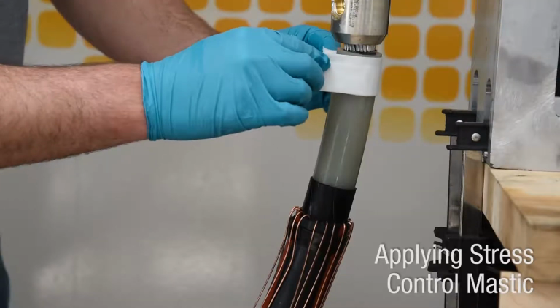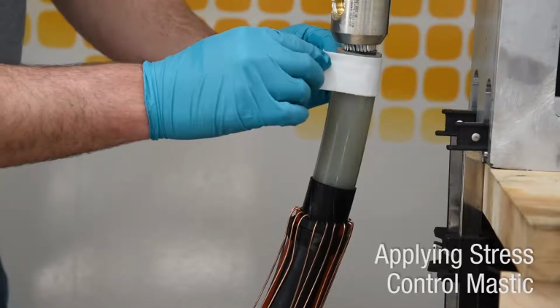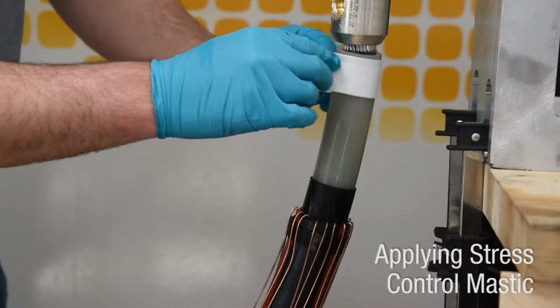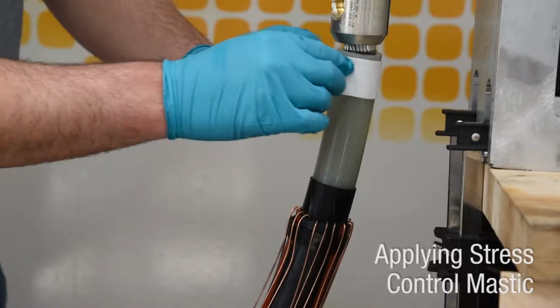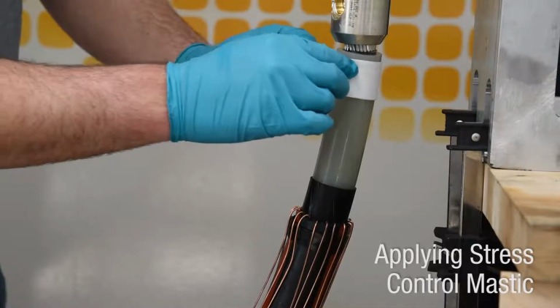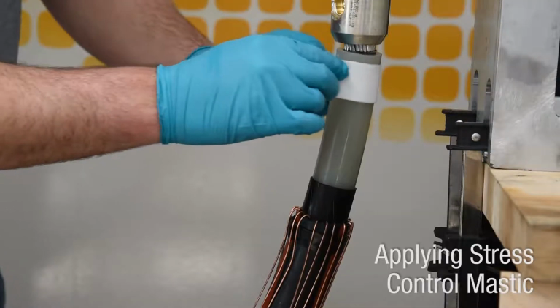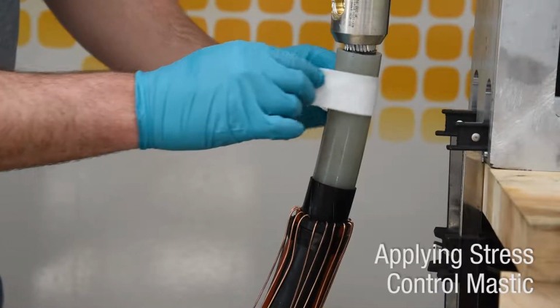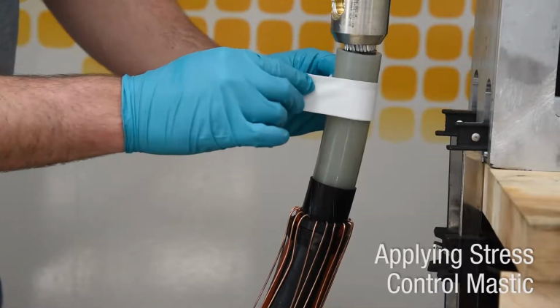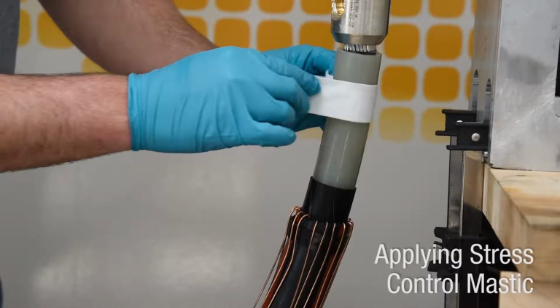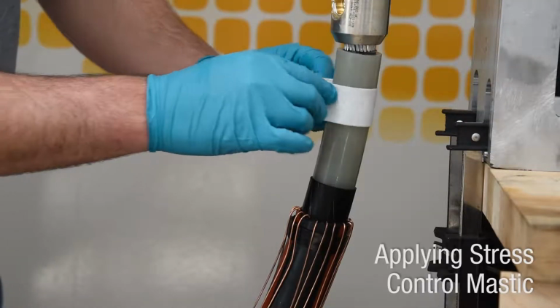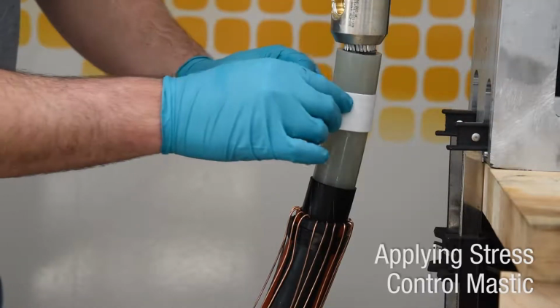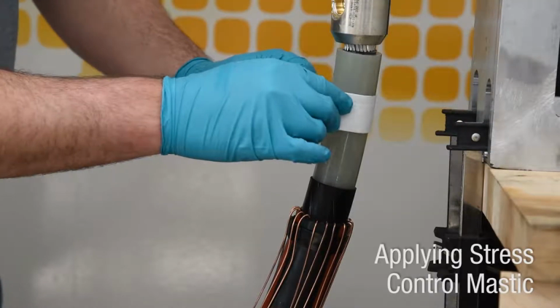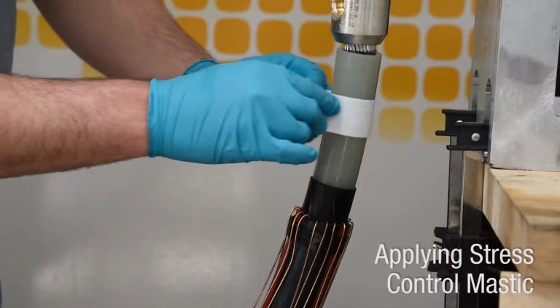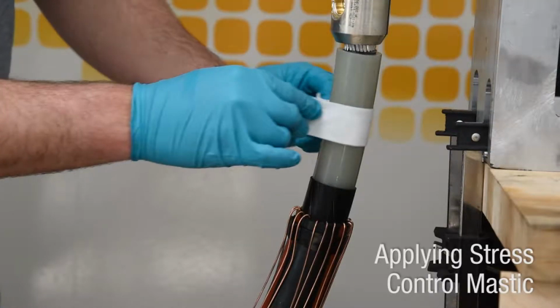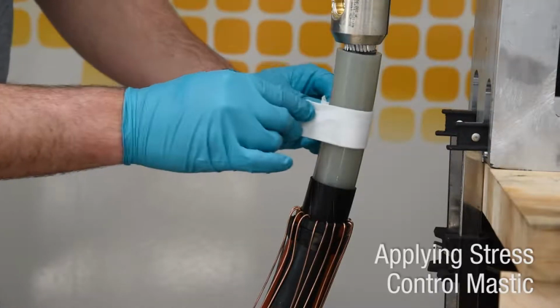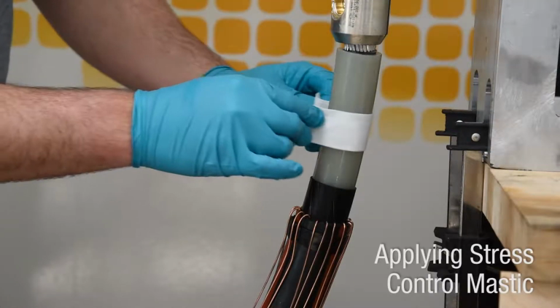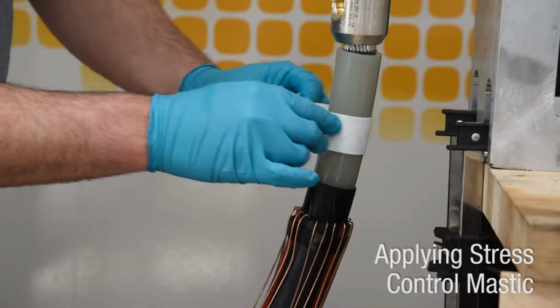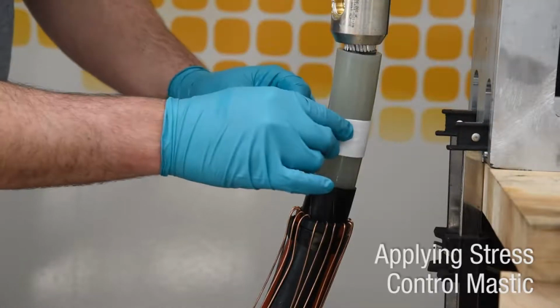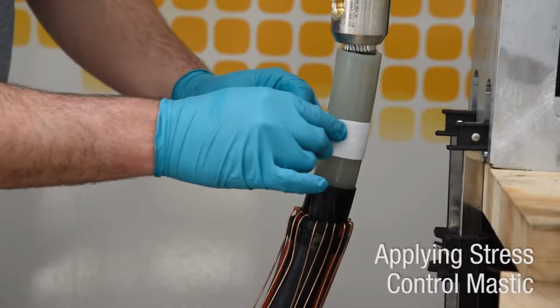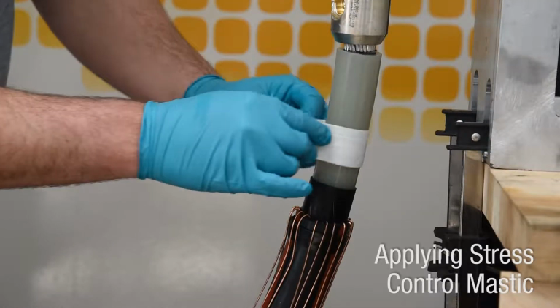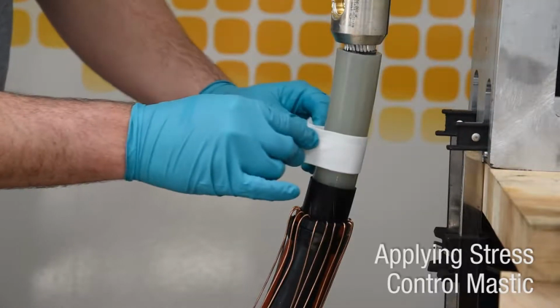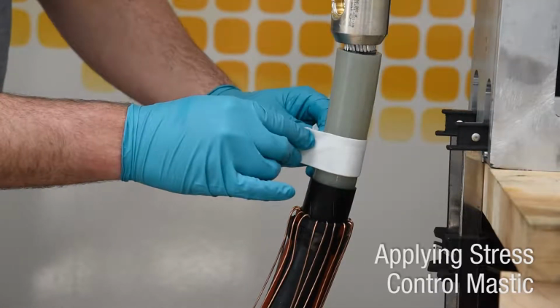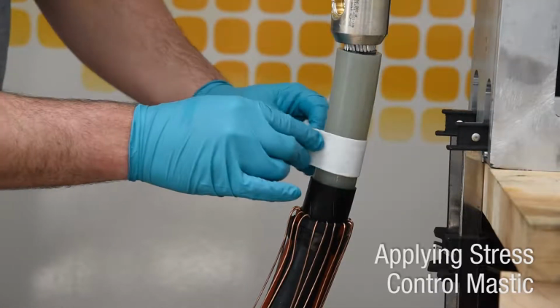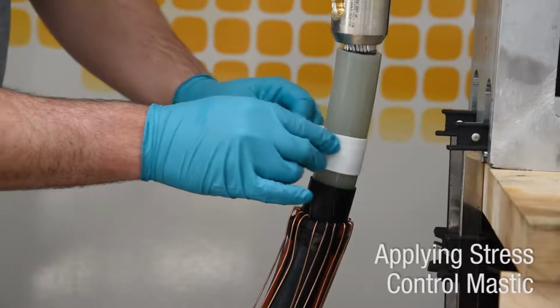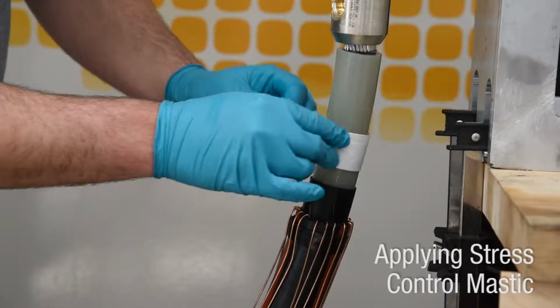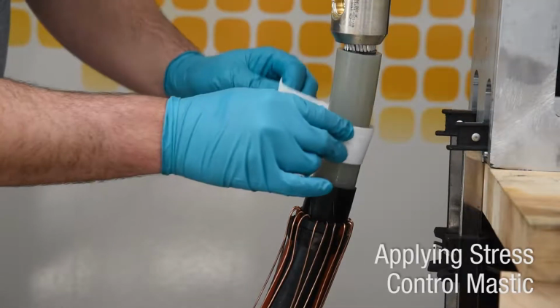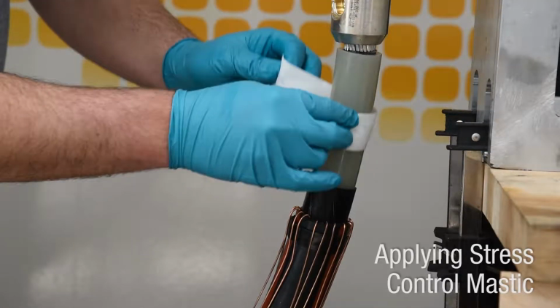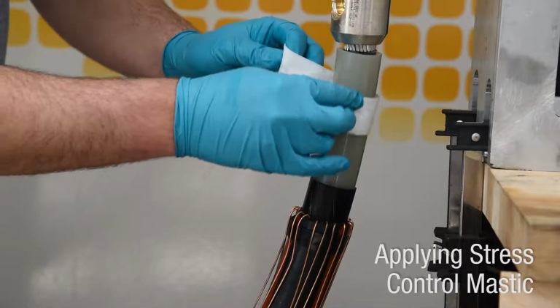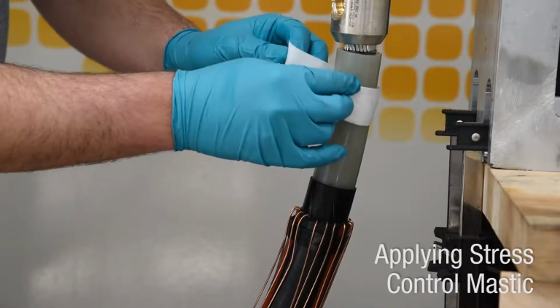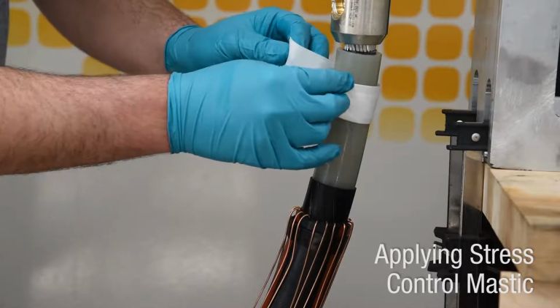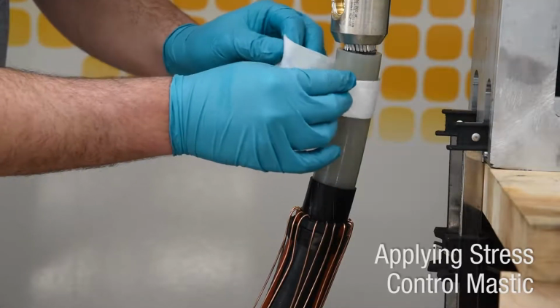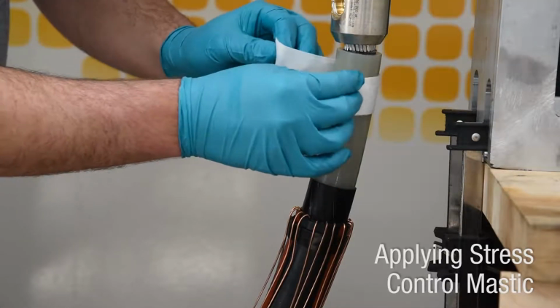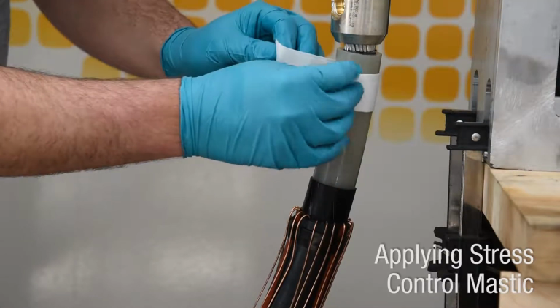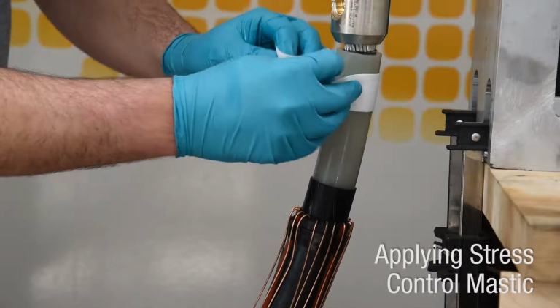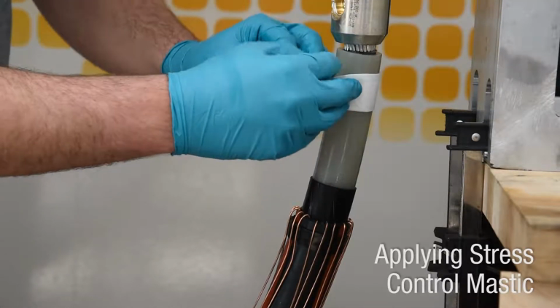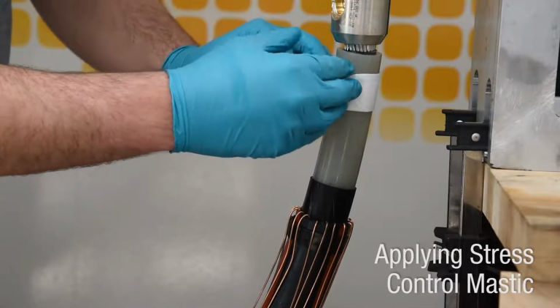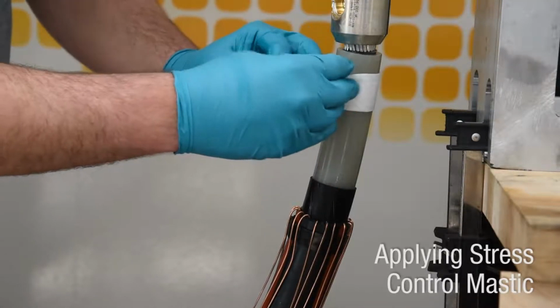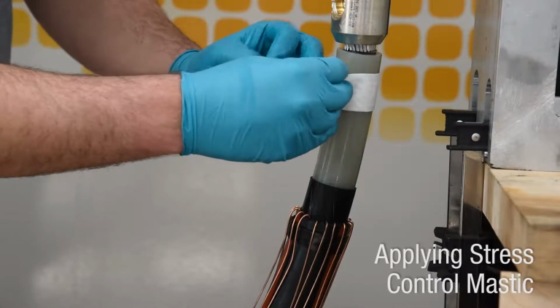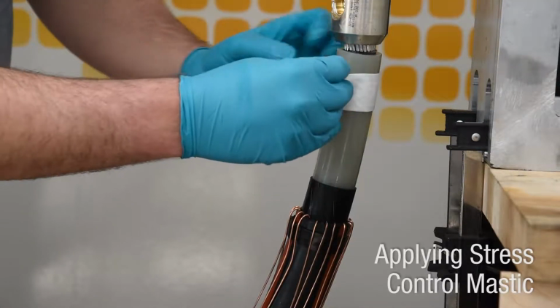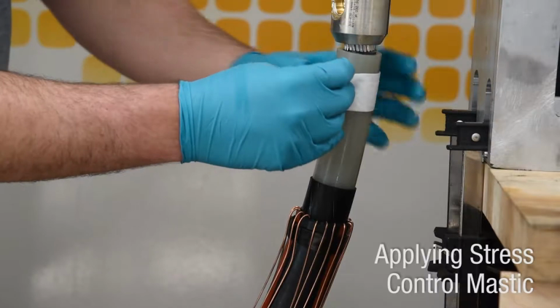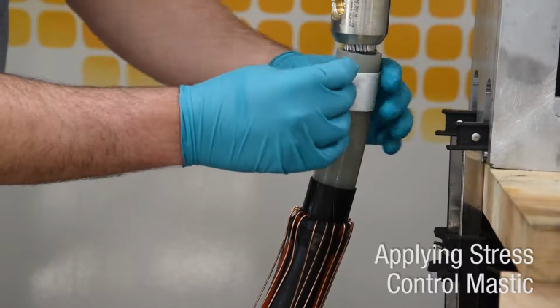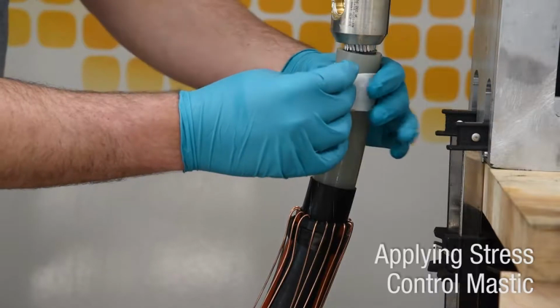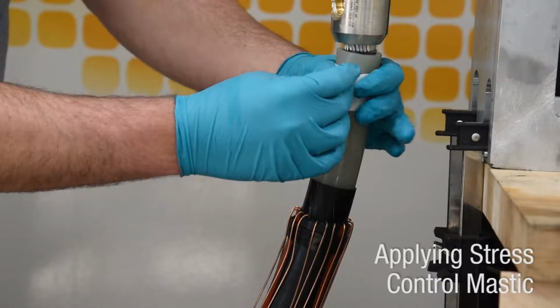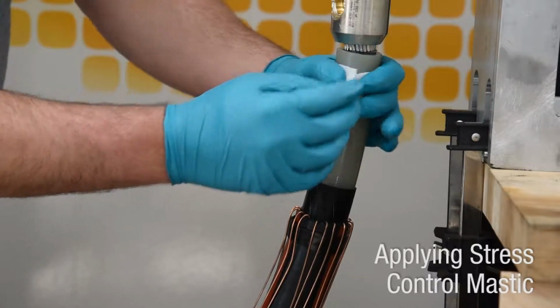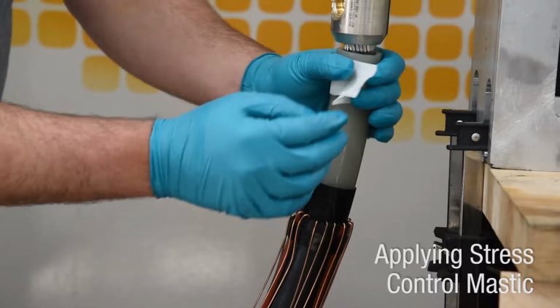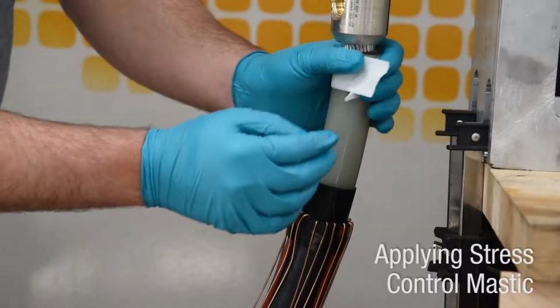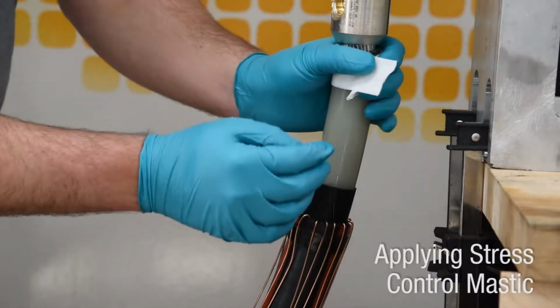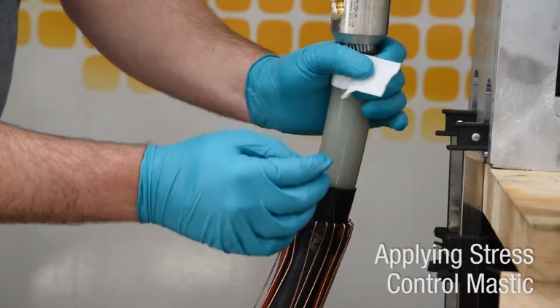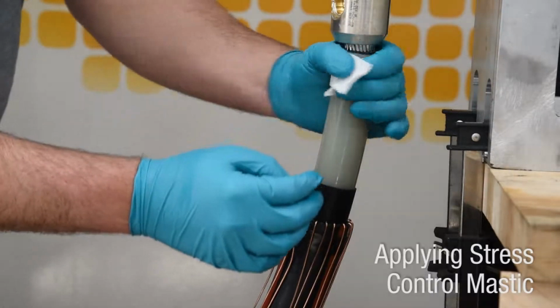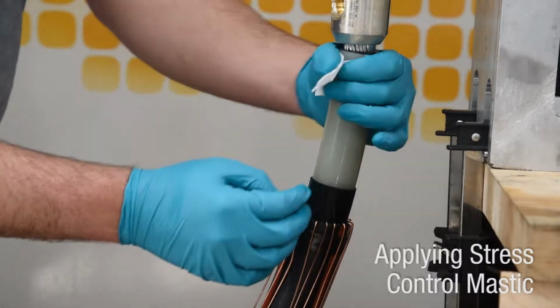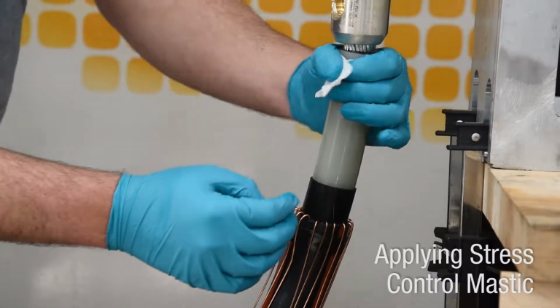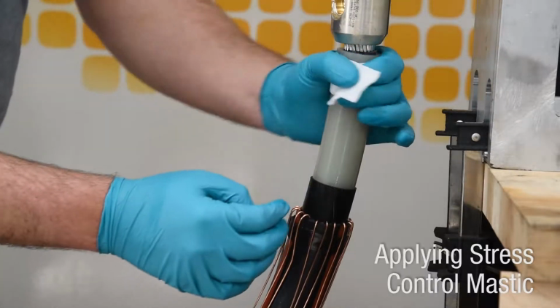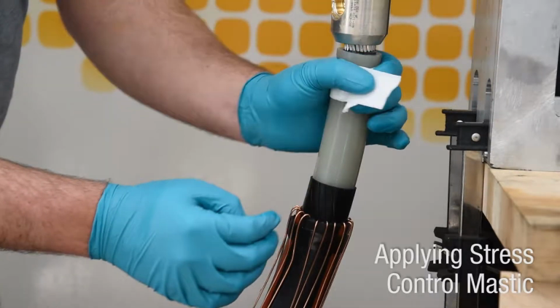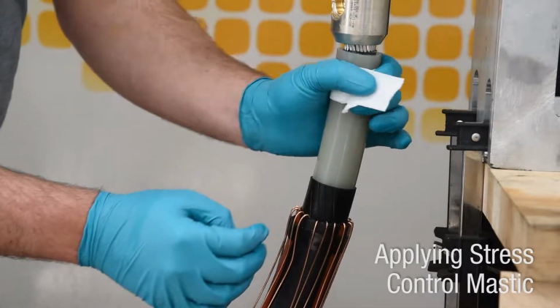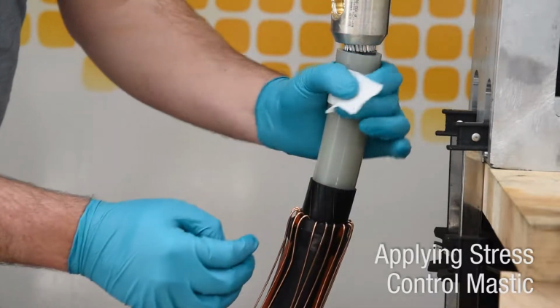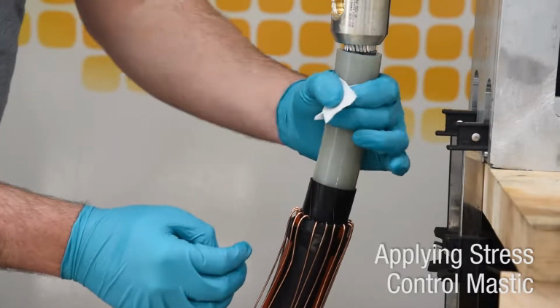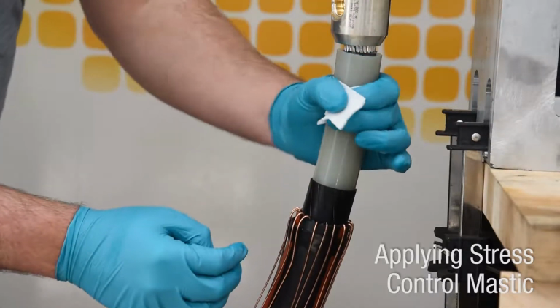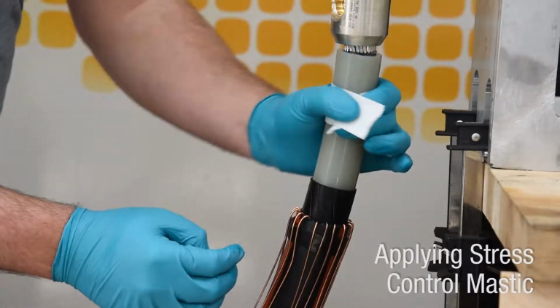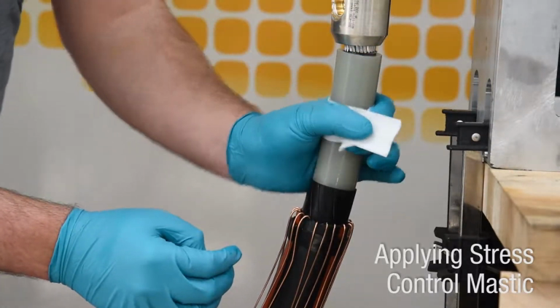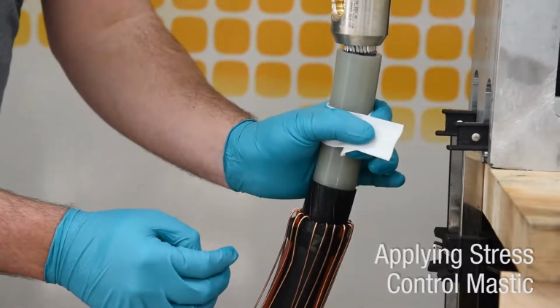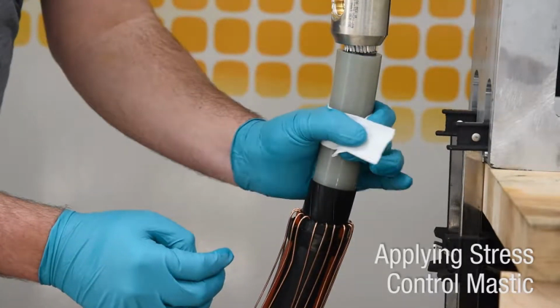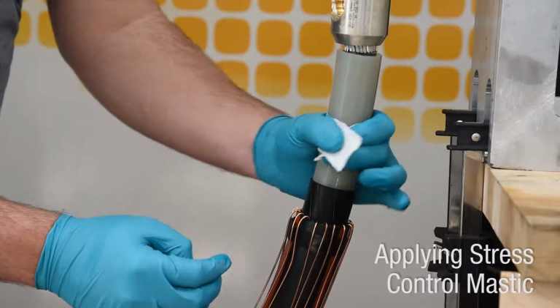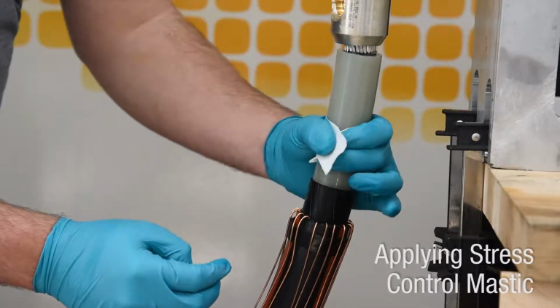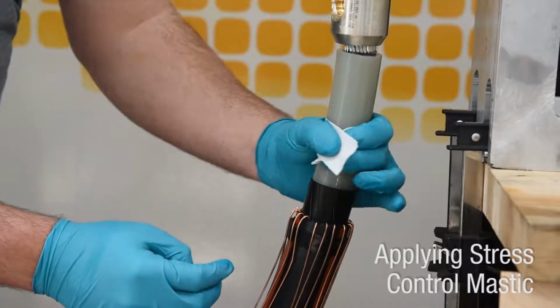Confirm the distance from the top surface of the lug to the insulation cutback does not exceed 7¼ inches. Clean the cable insulation with approved wipes or solvent, wiping from the lug end of the insulation towards the semiconductor shield.